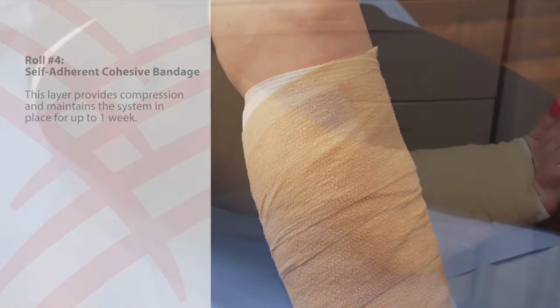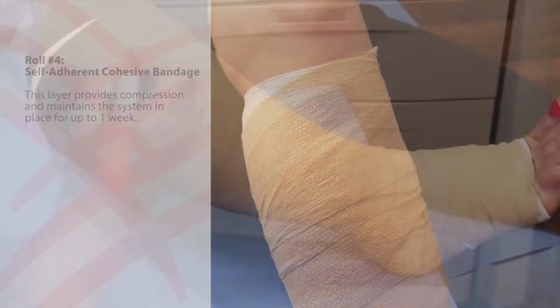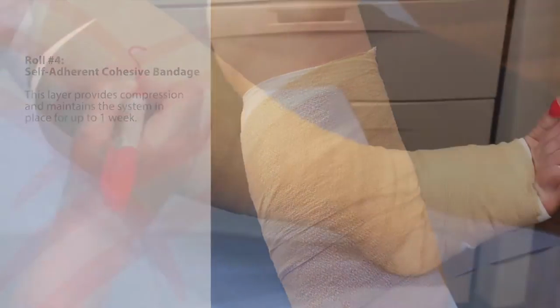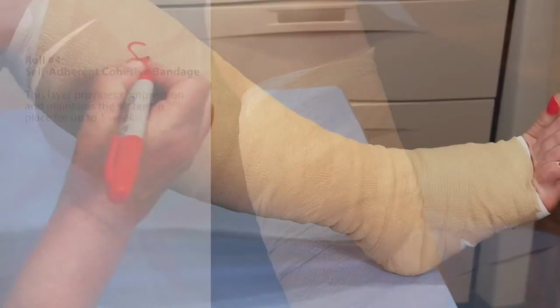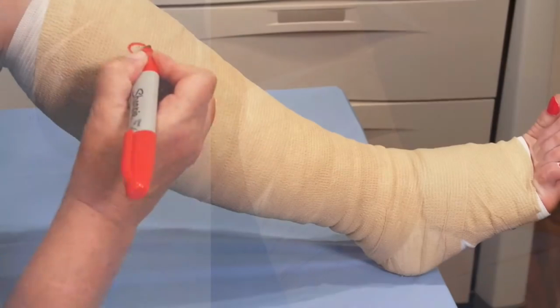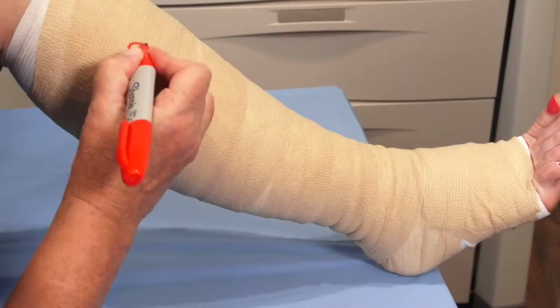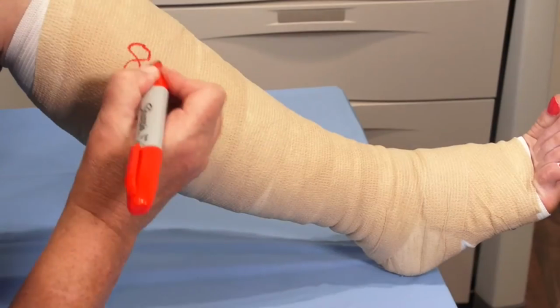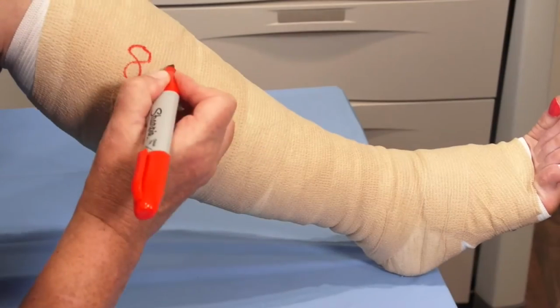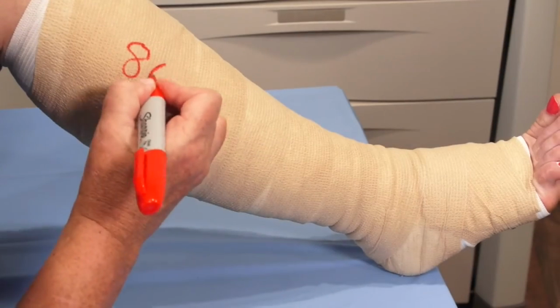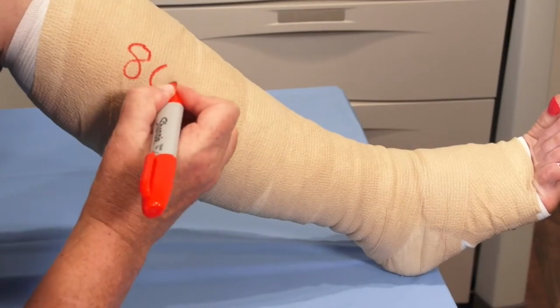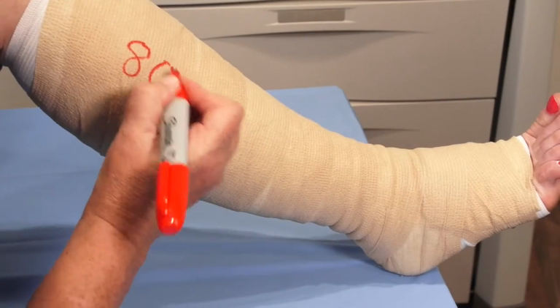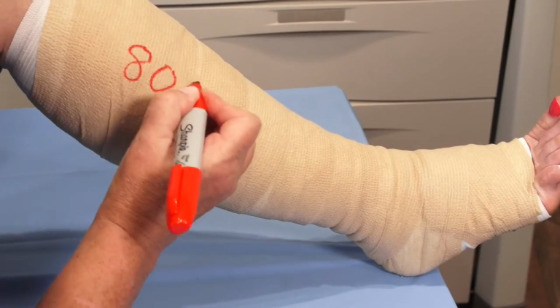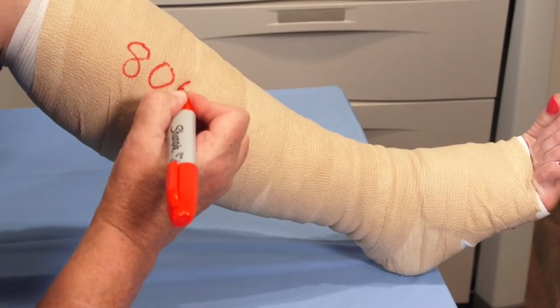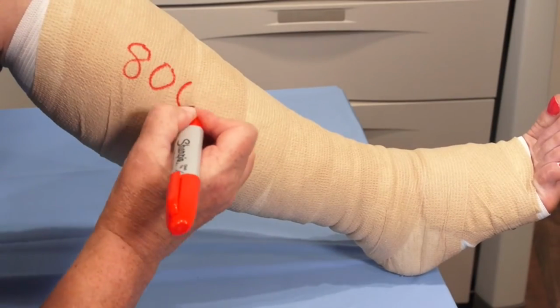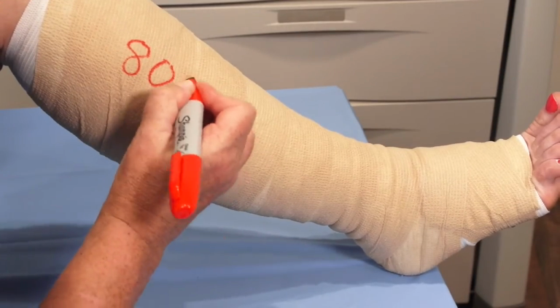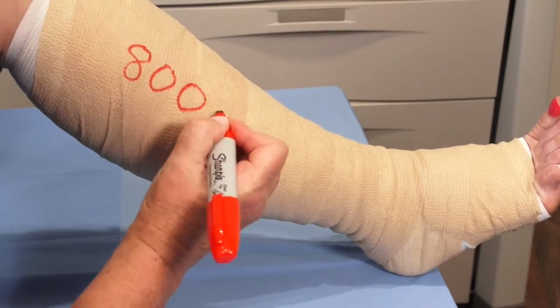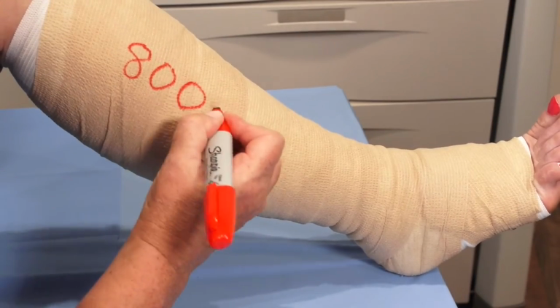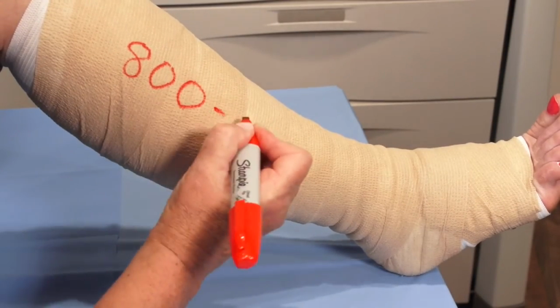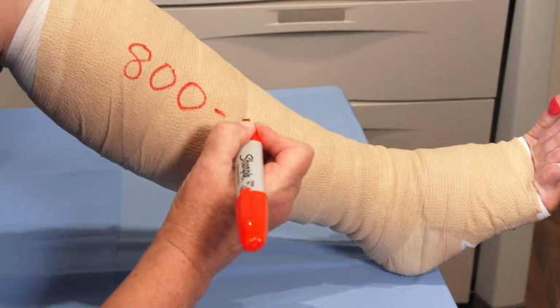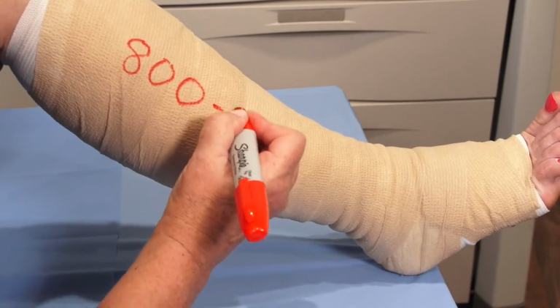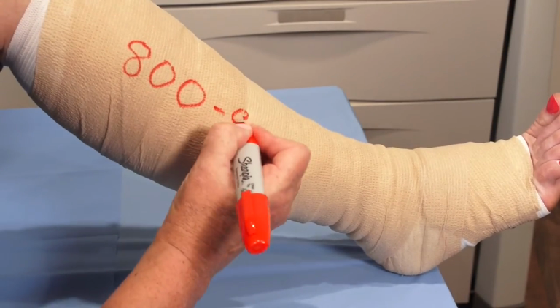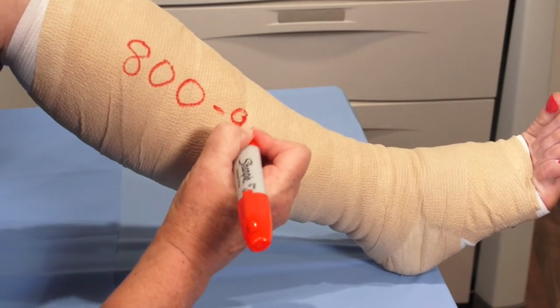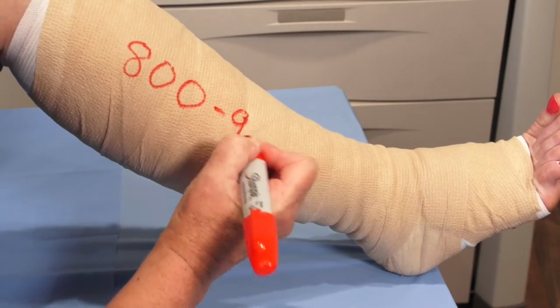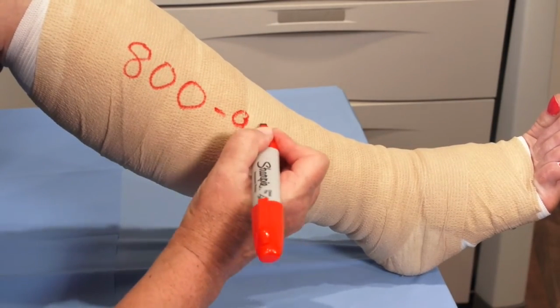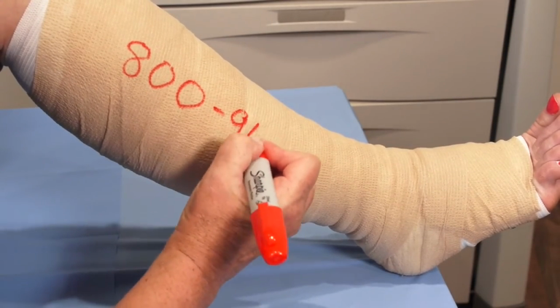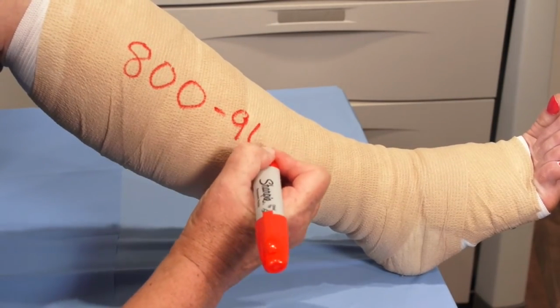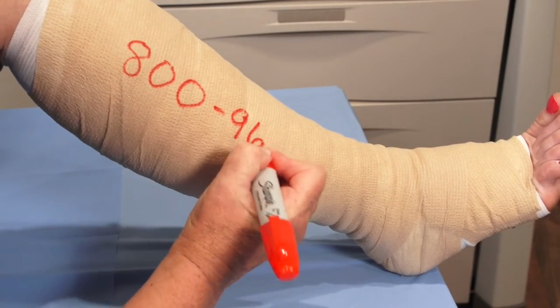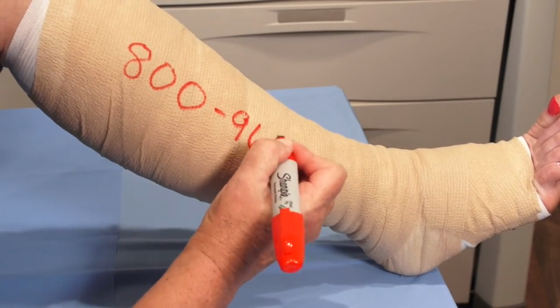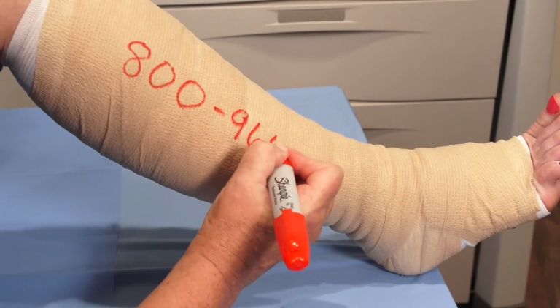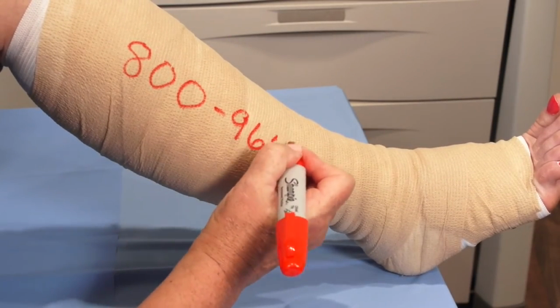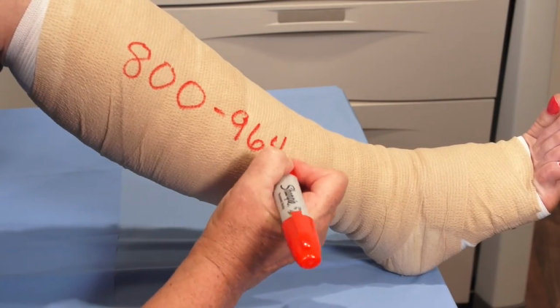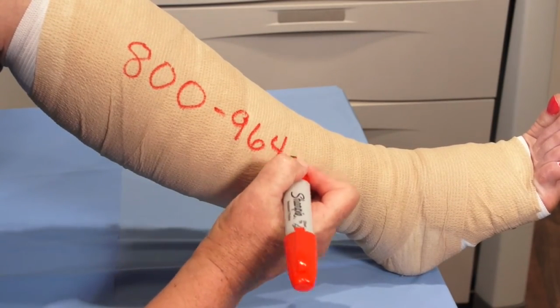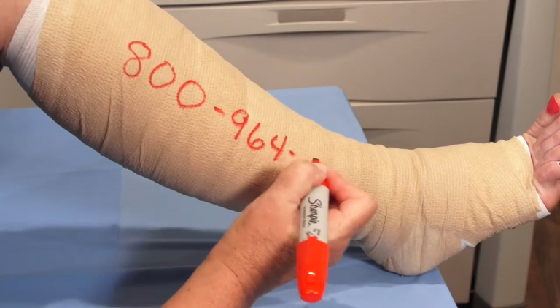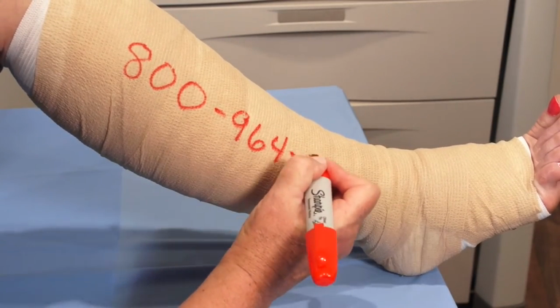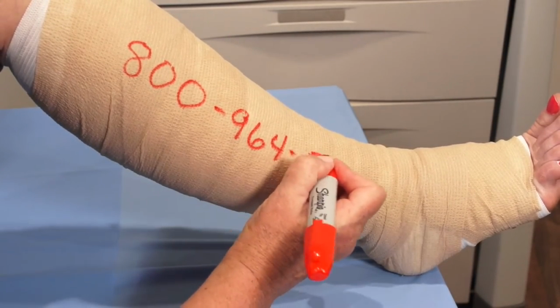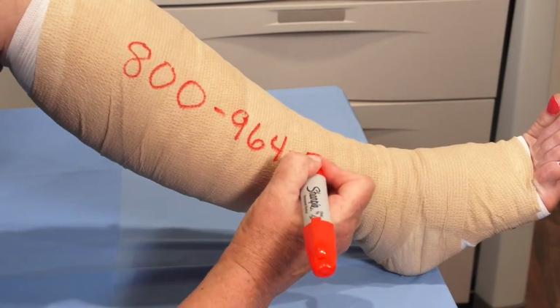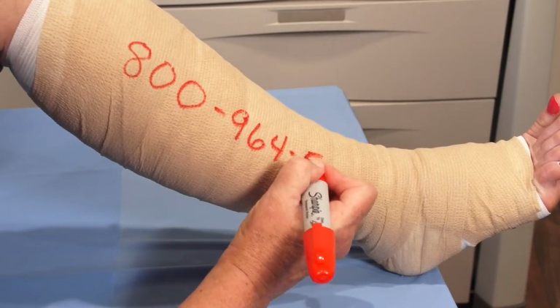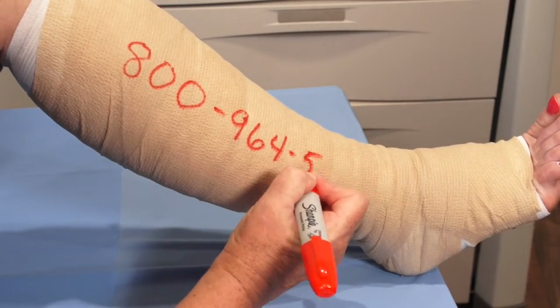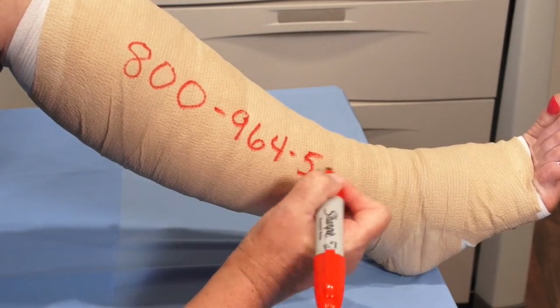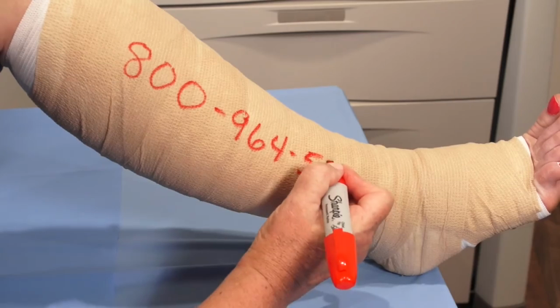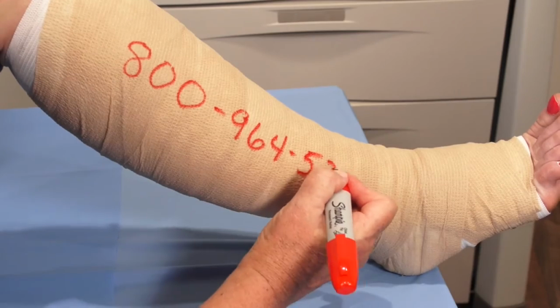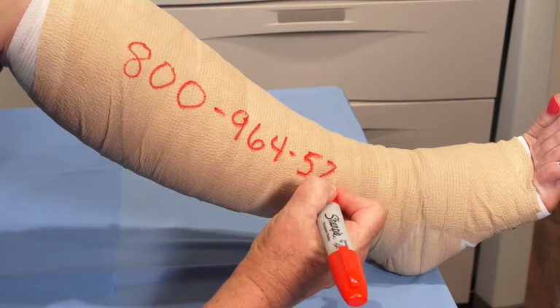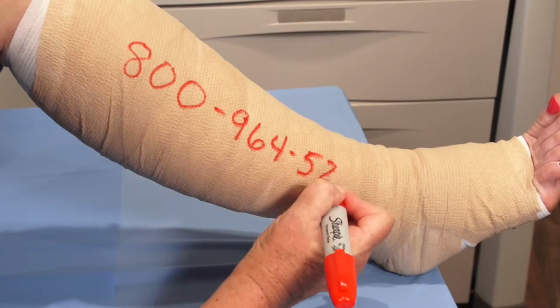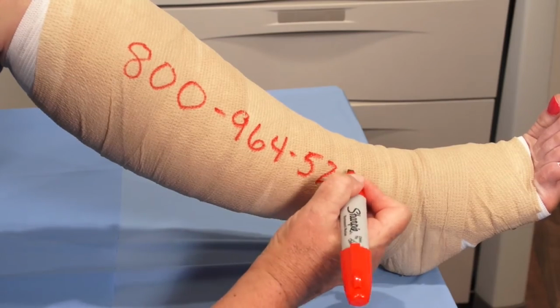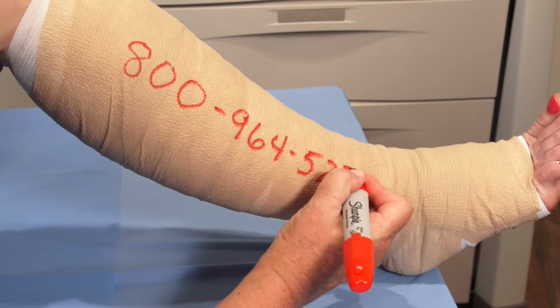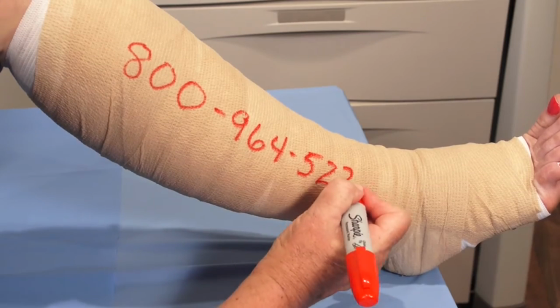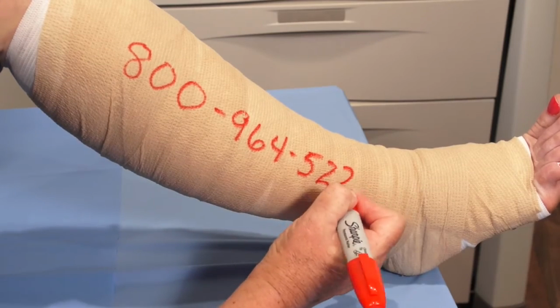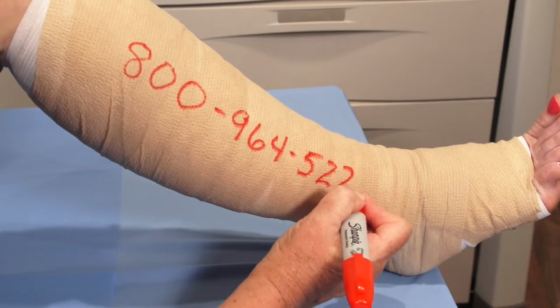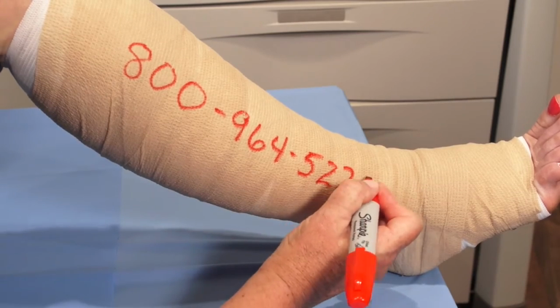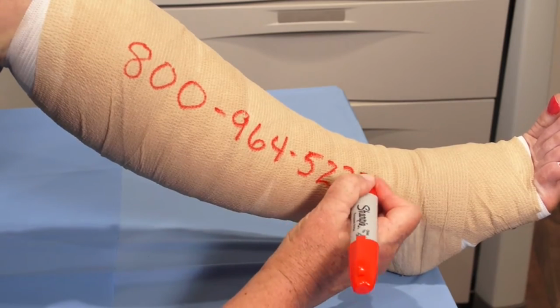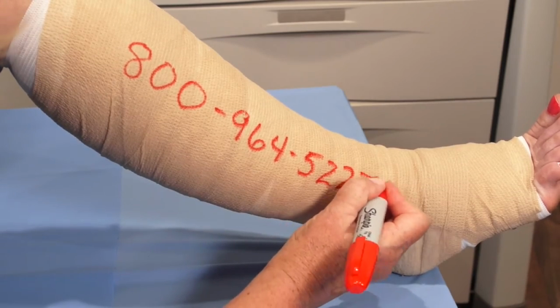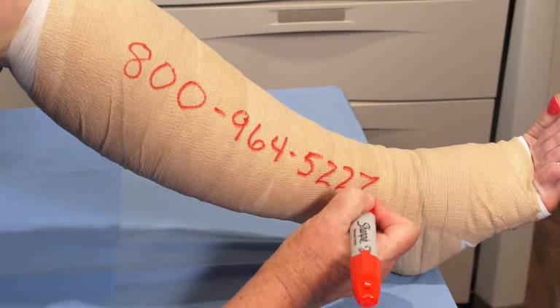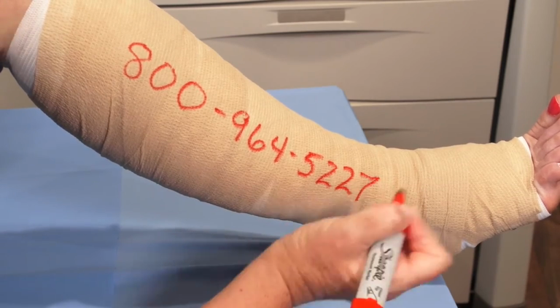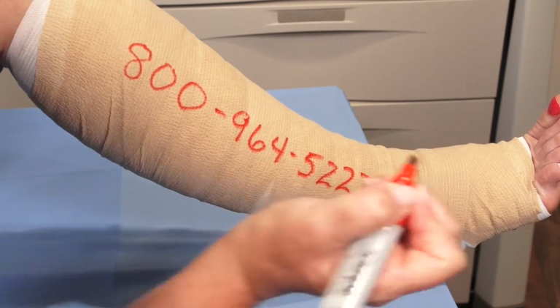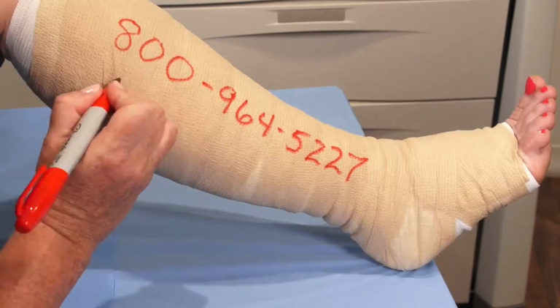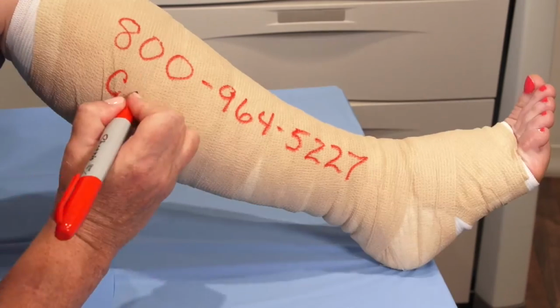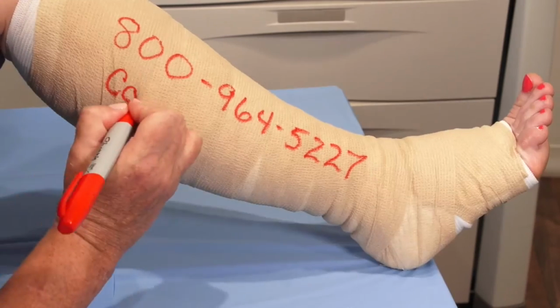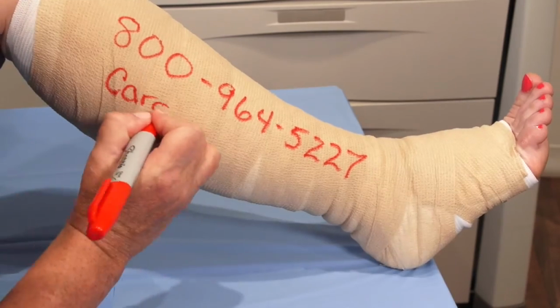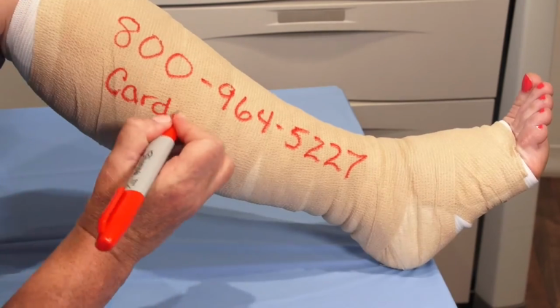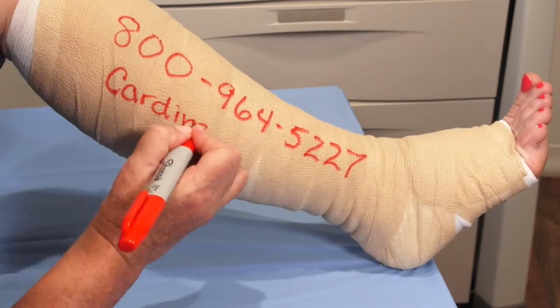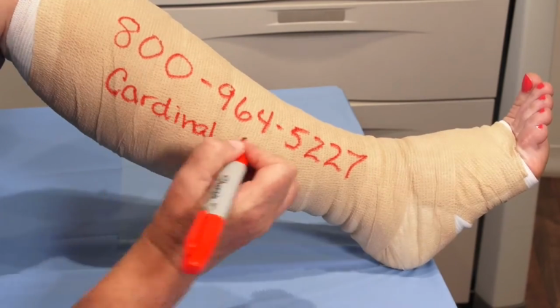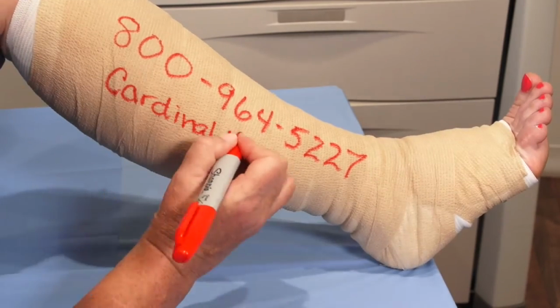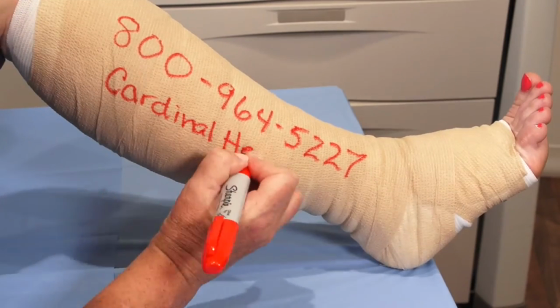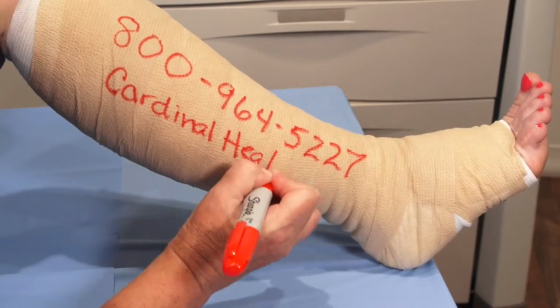For more information, call 1-800-964-5227, or visit cardinalhealth.com.